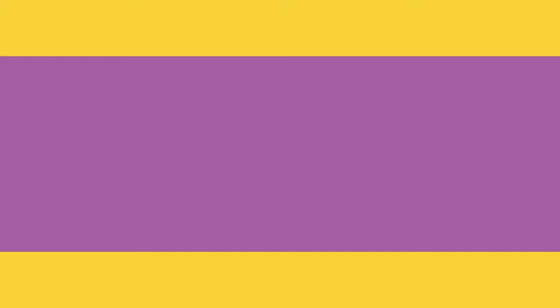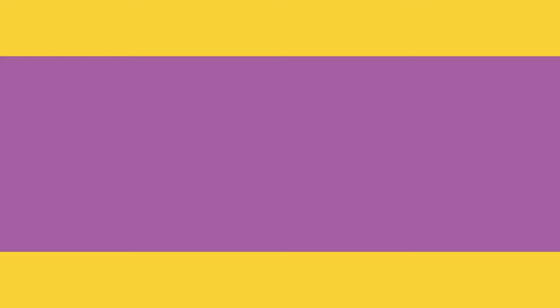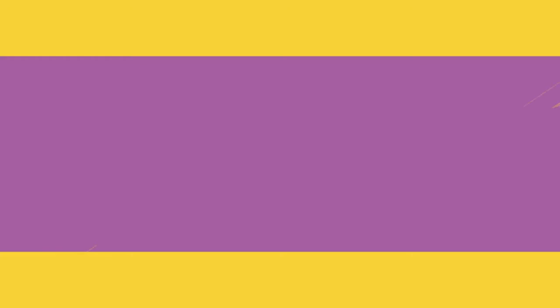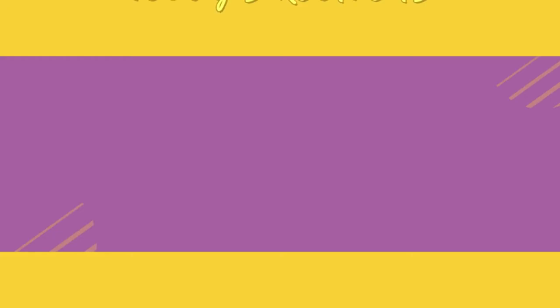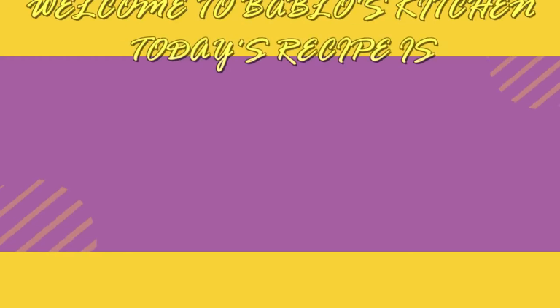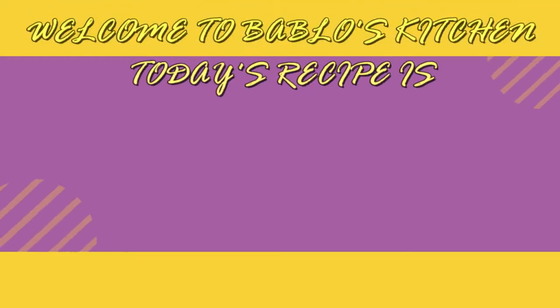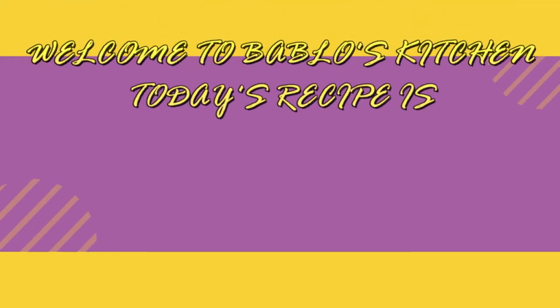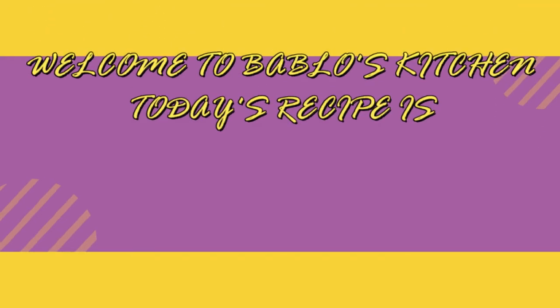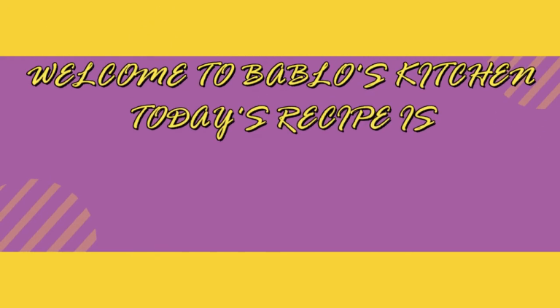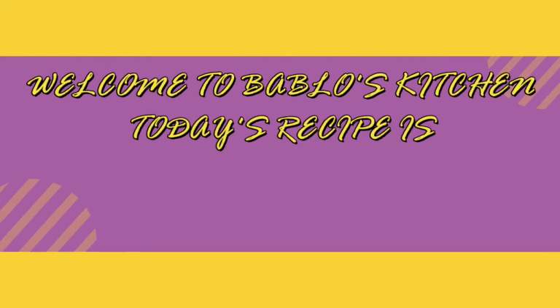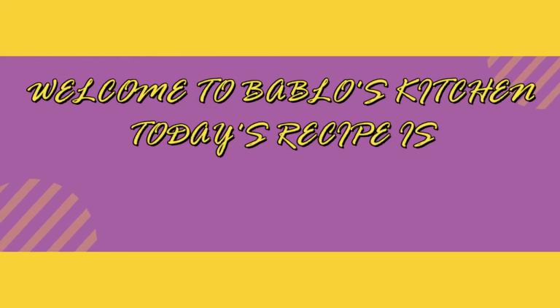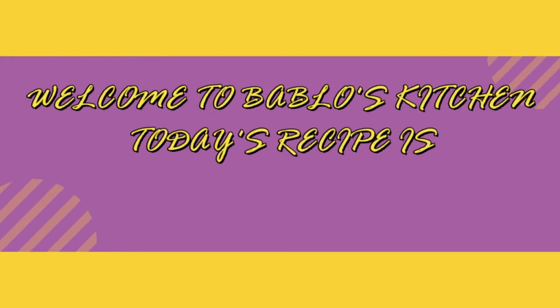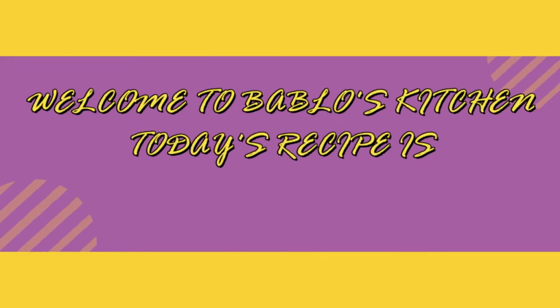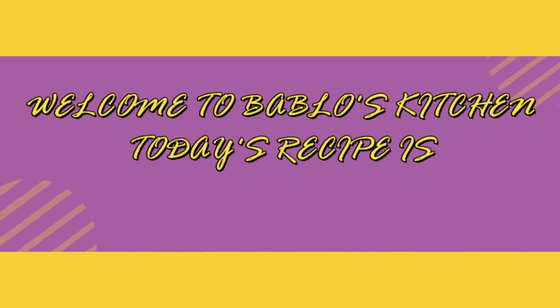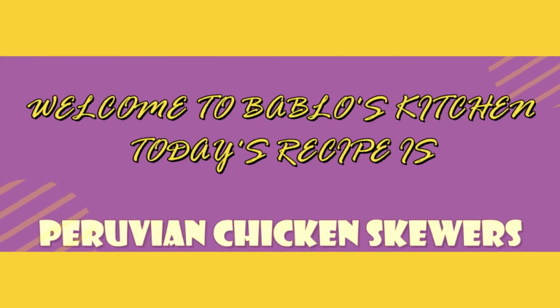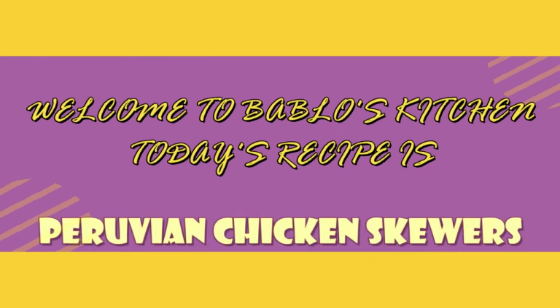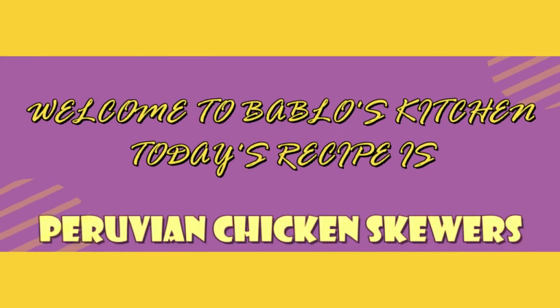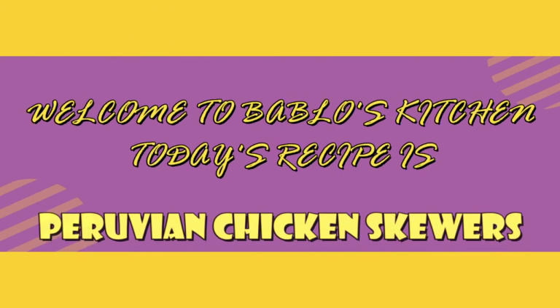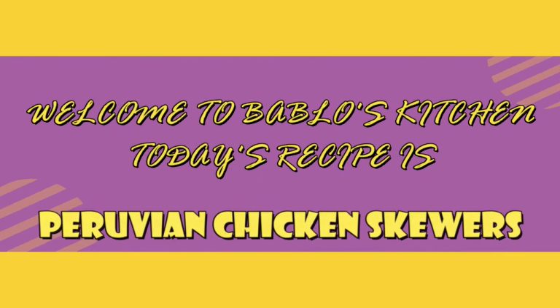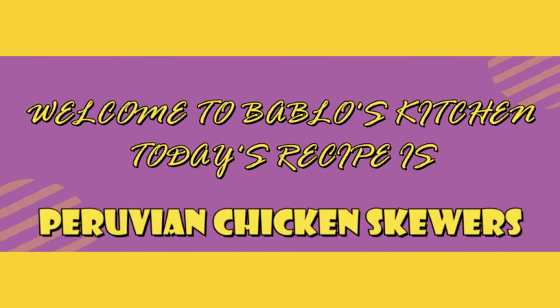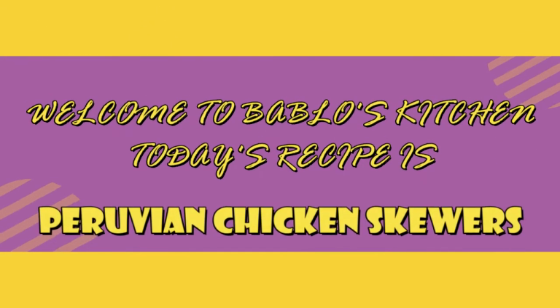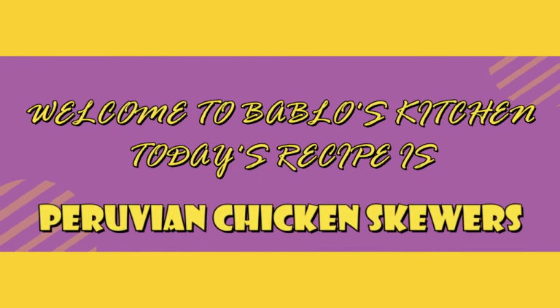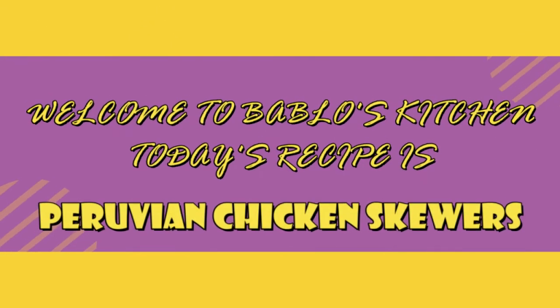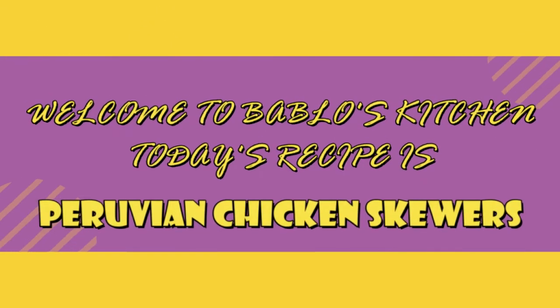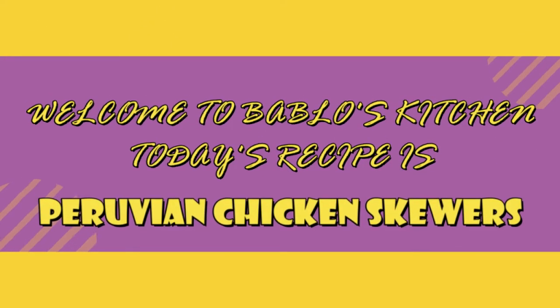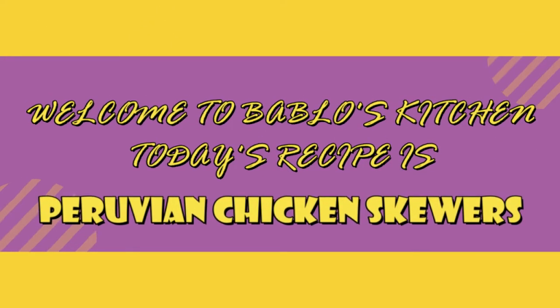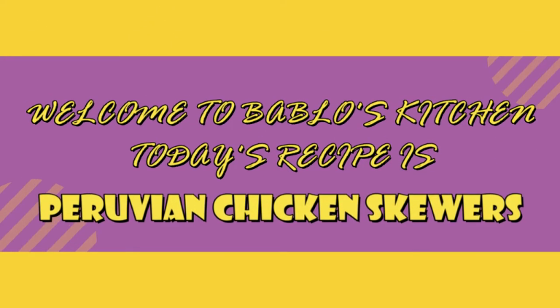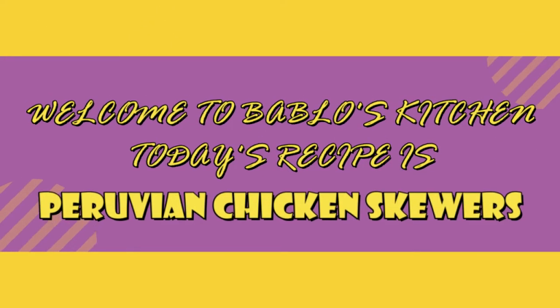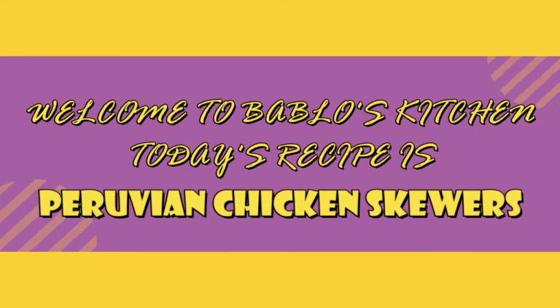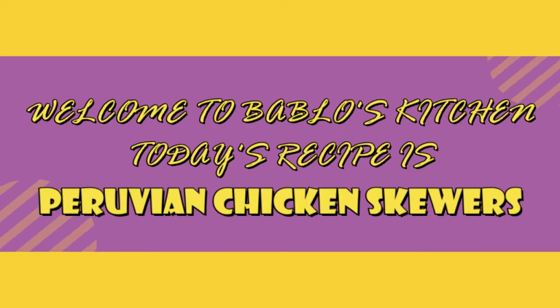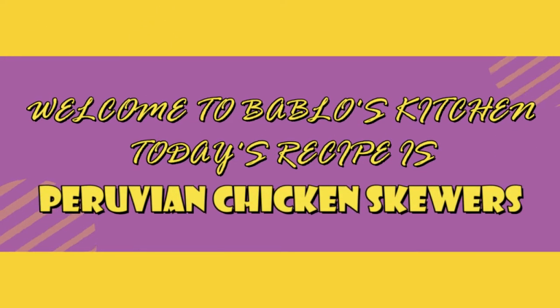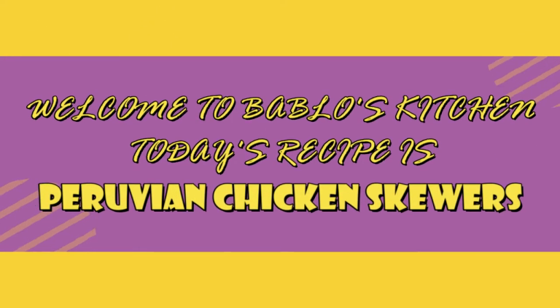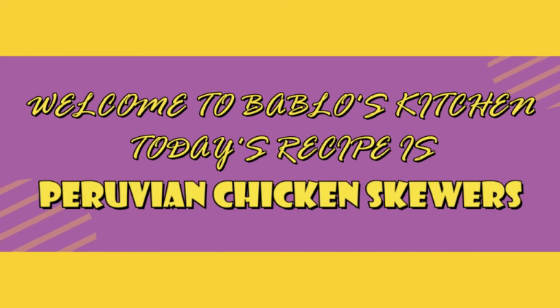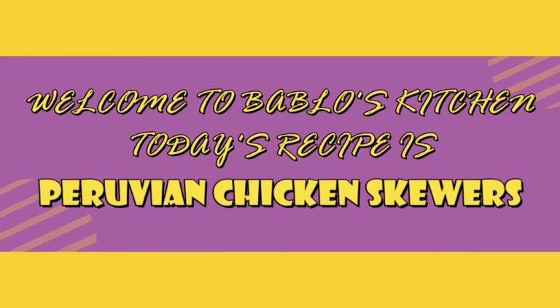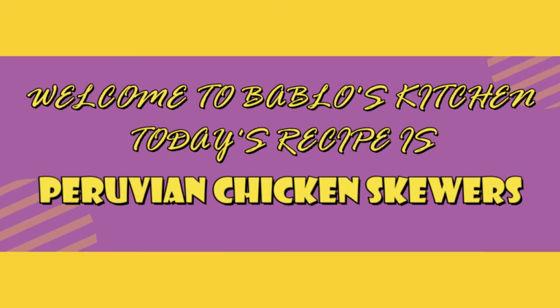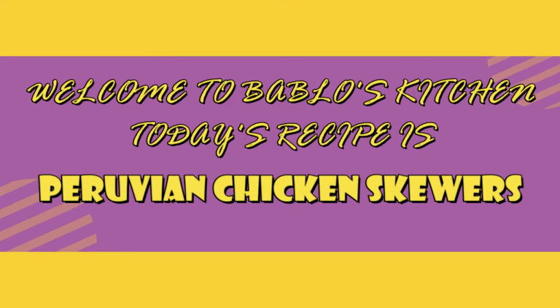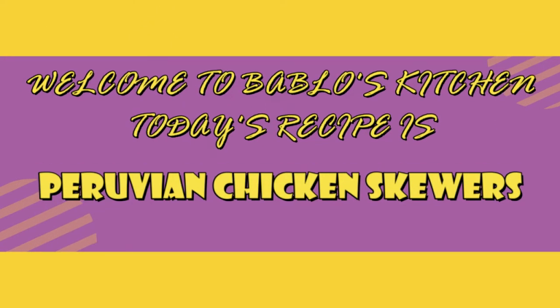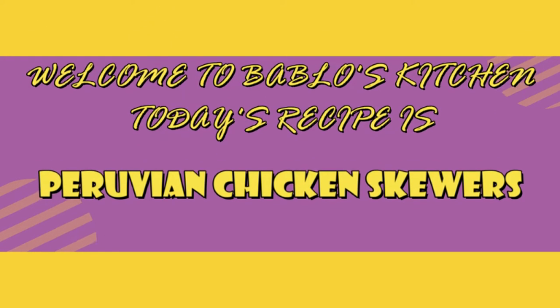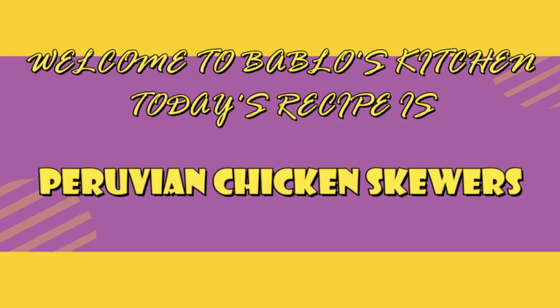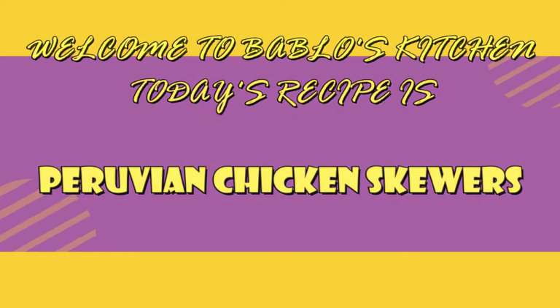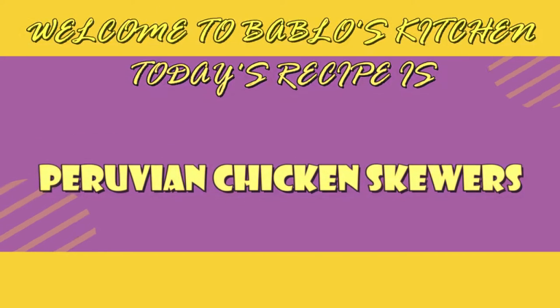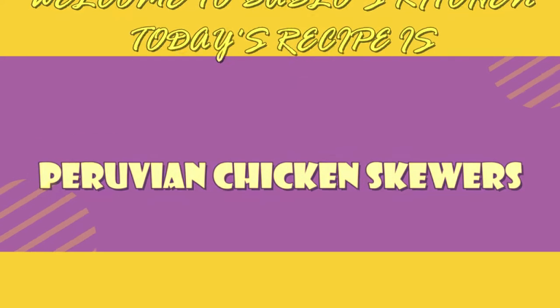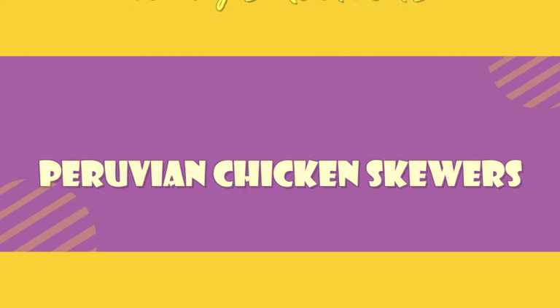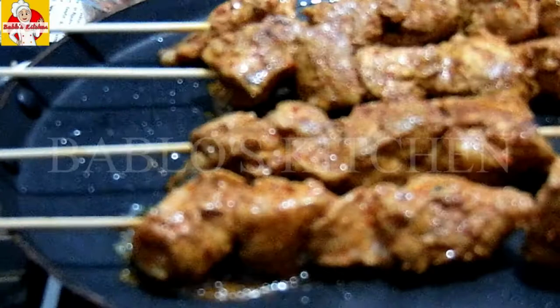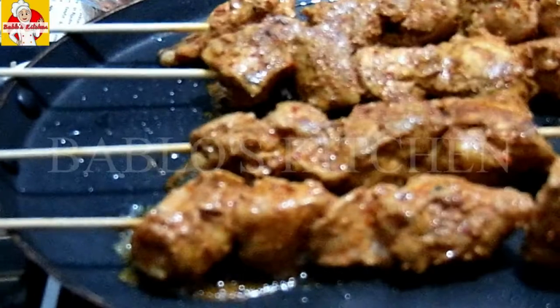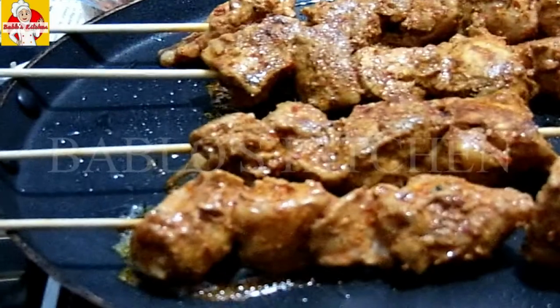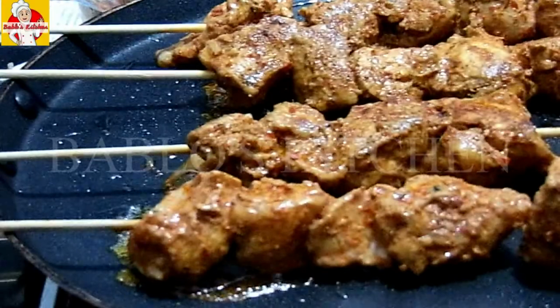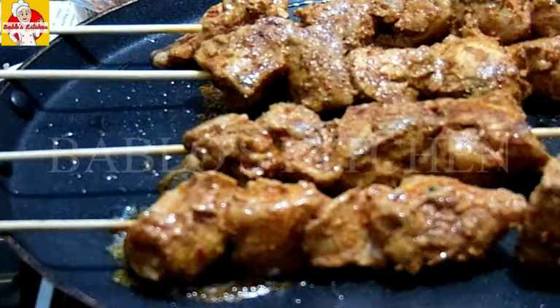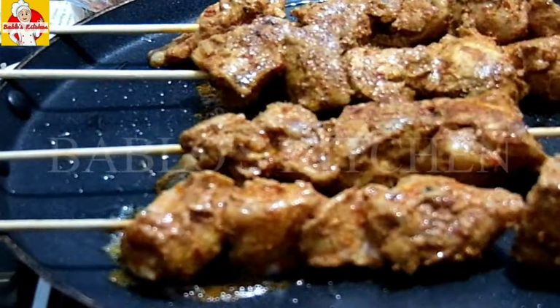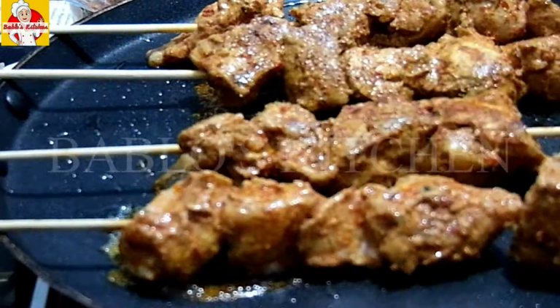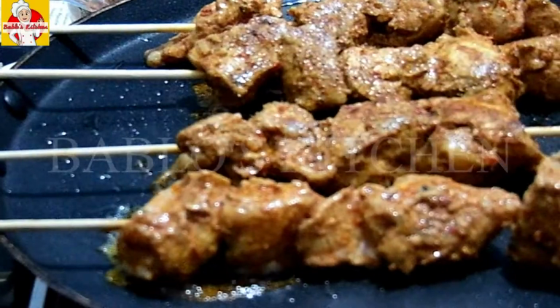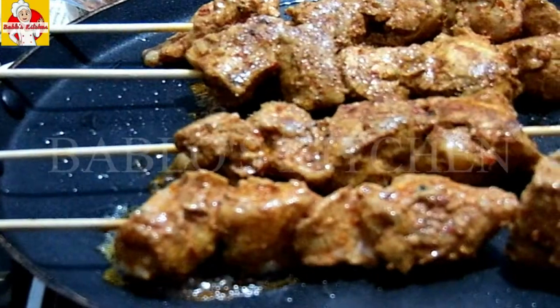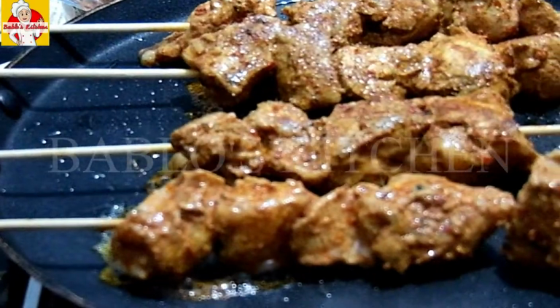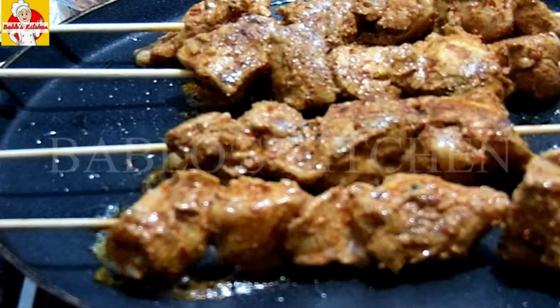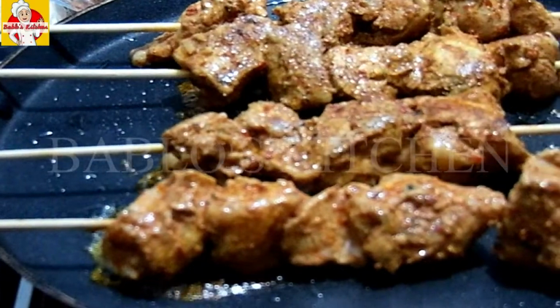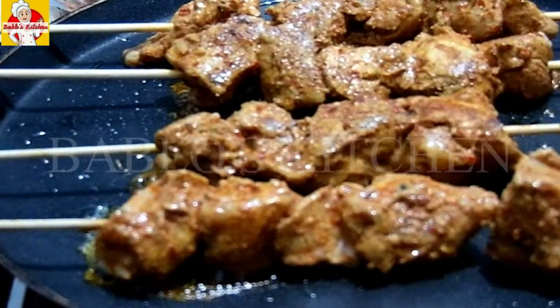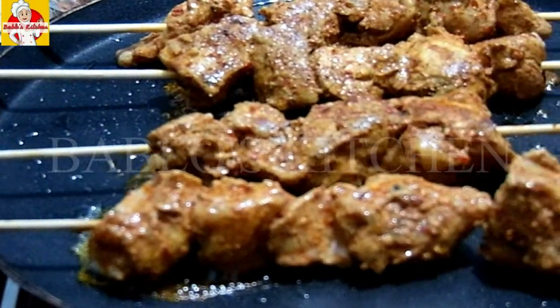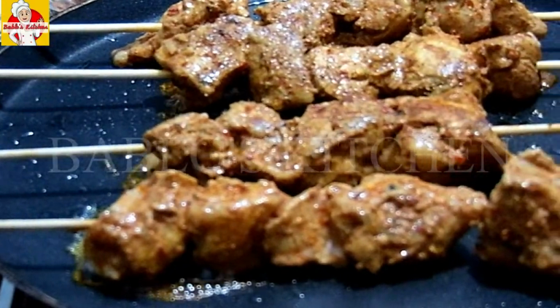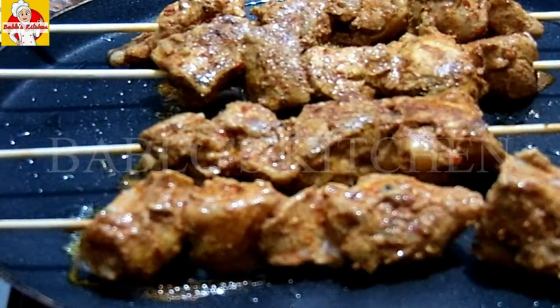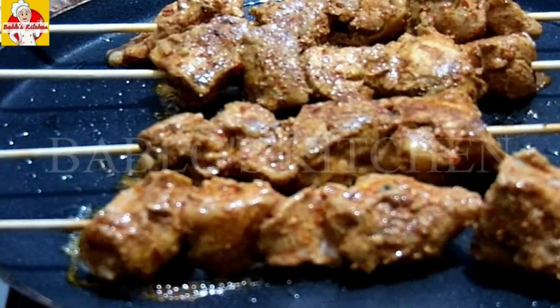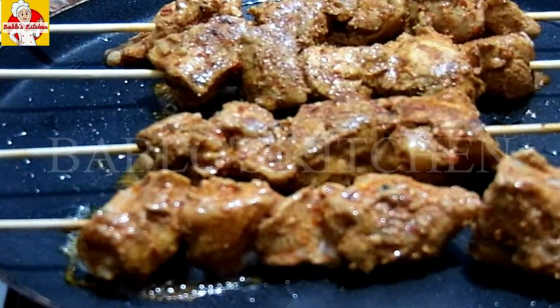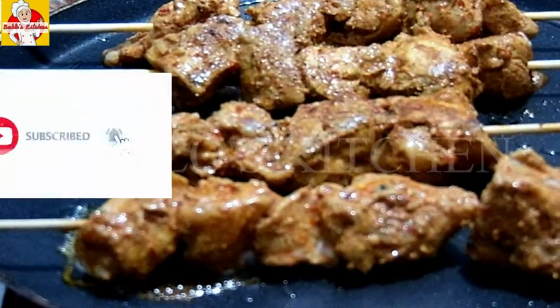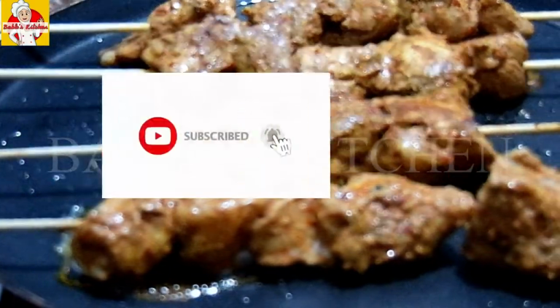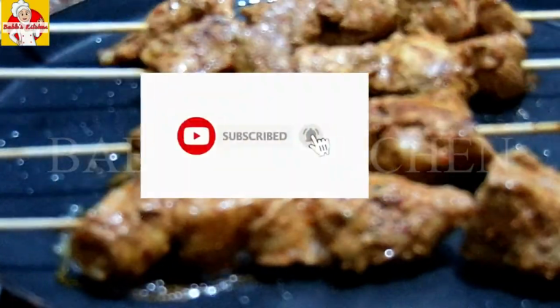Assalamualaikum and hi everyone. Welcome back to Babloos Kitchen. In this channel, let's talk about Peruvian chicken skewers.